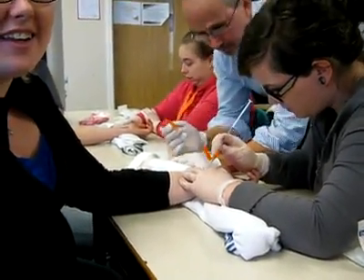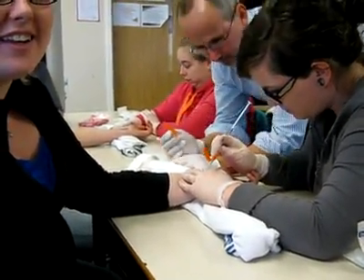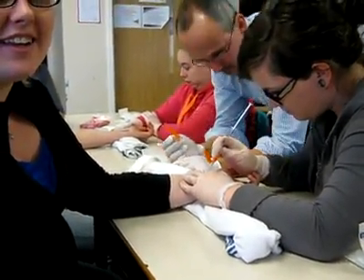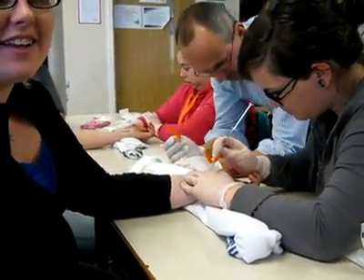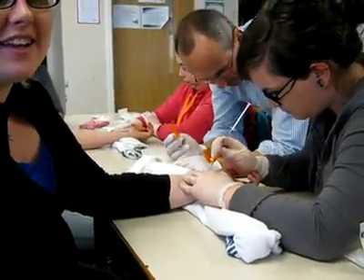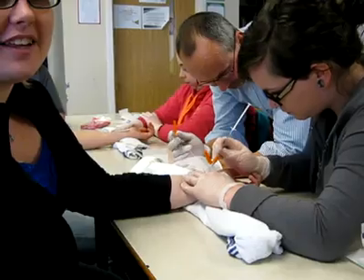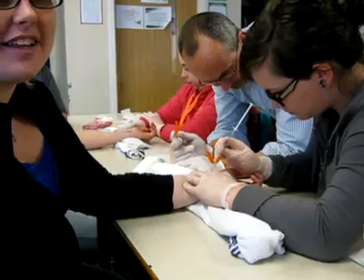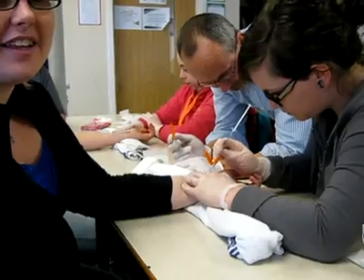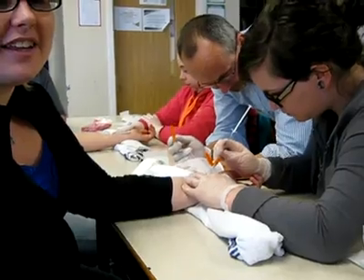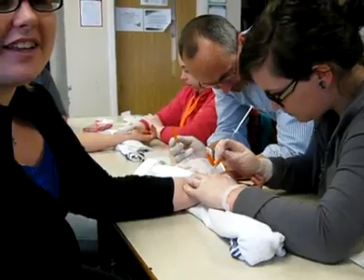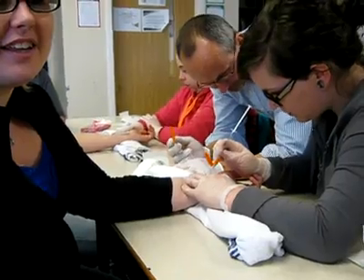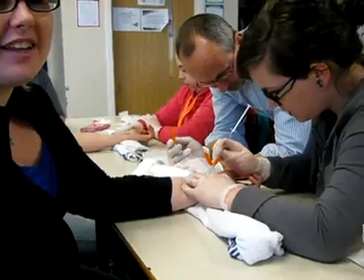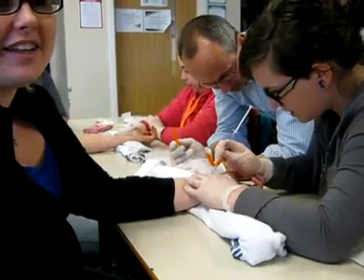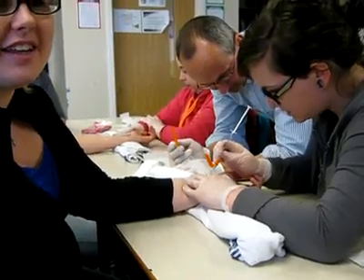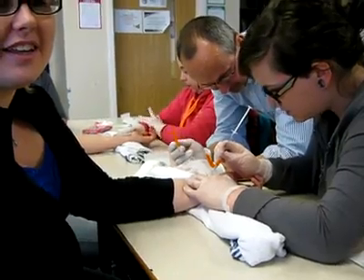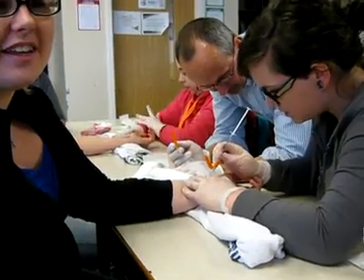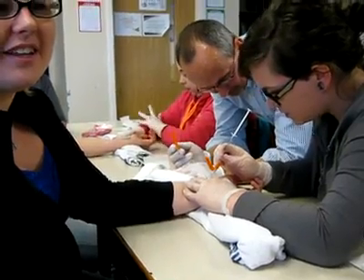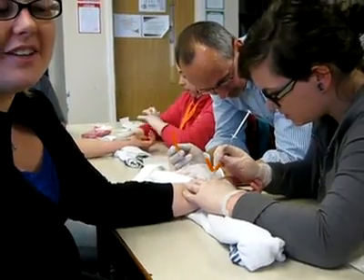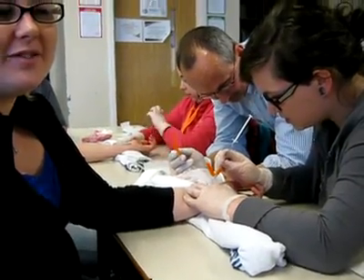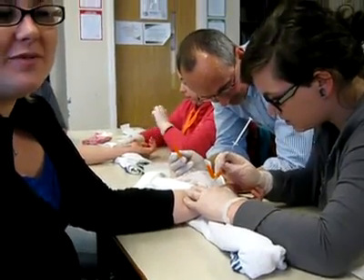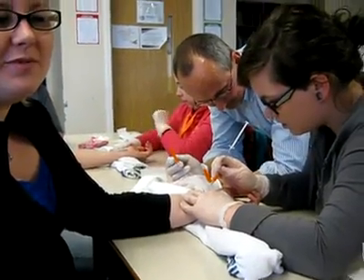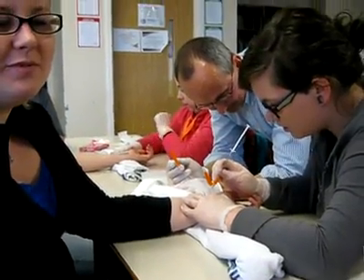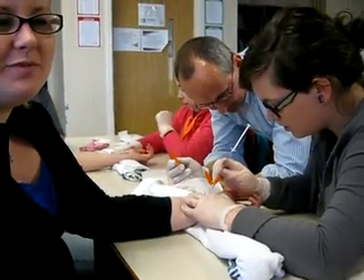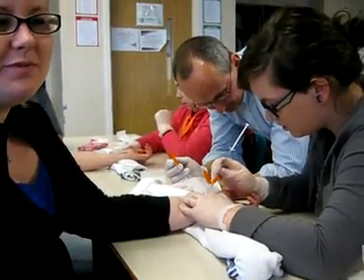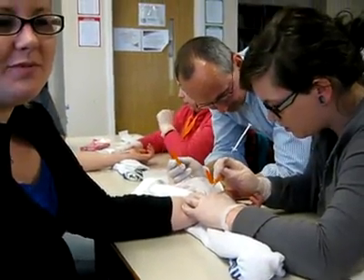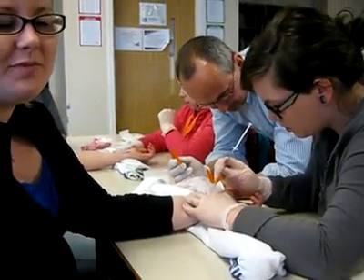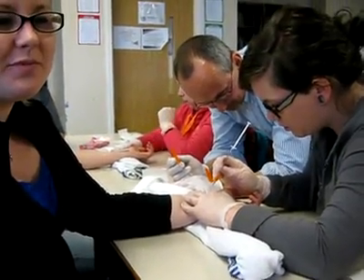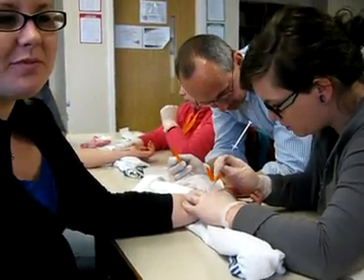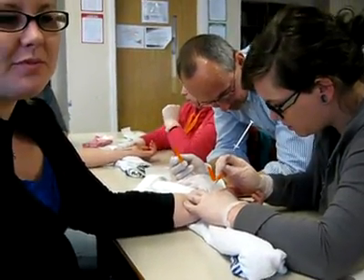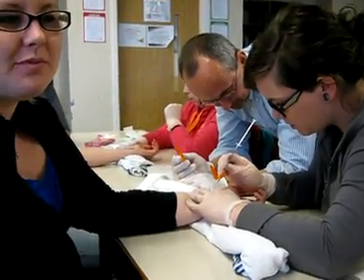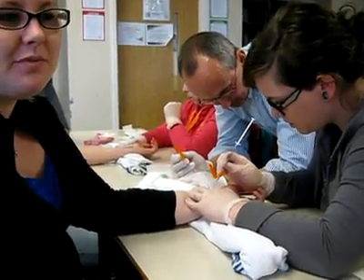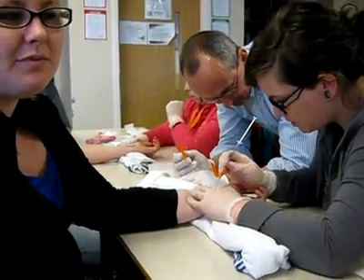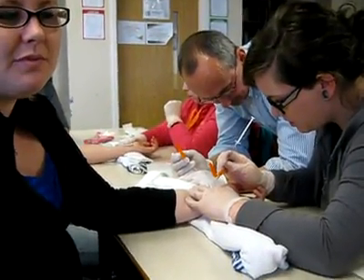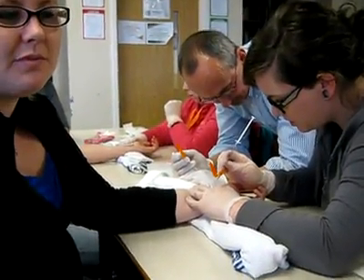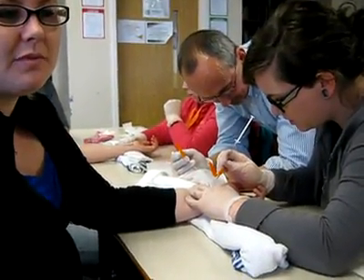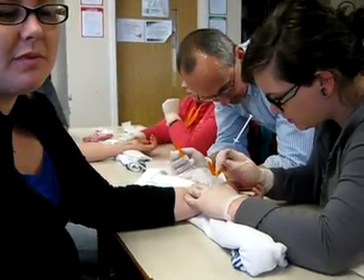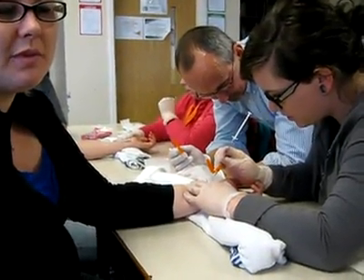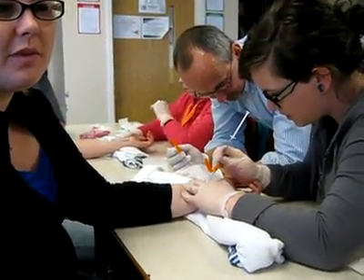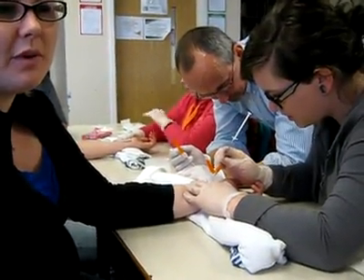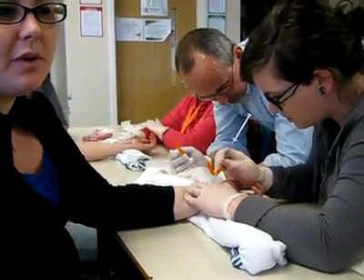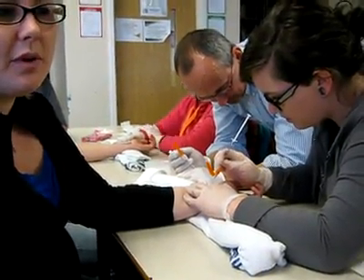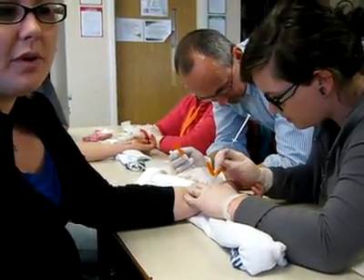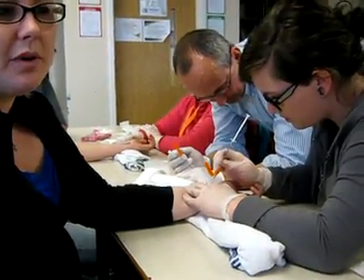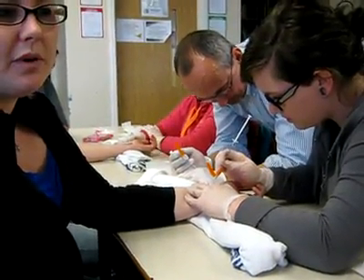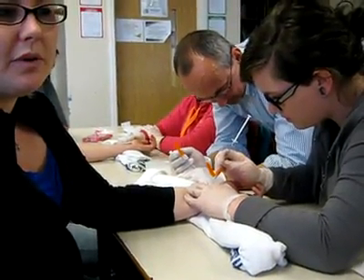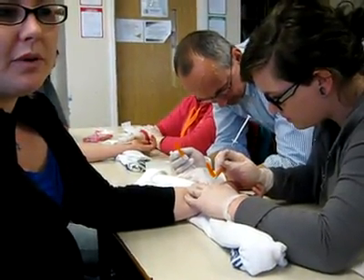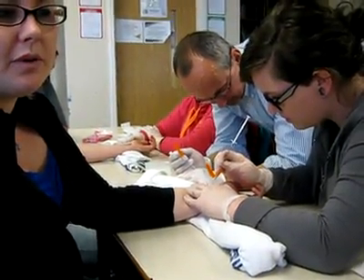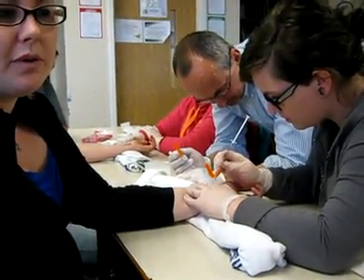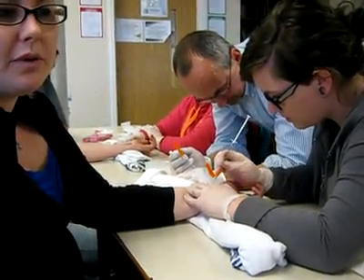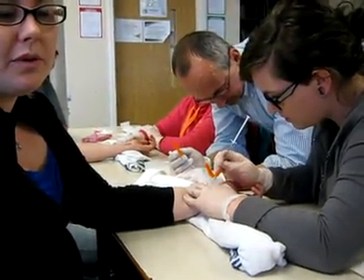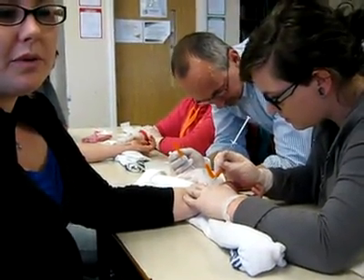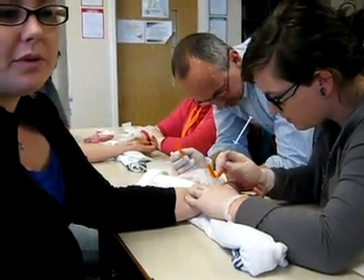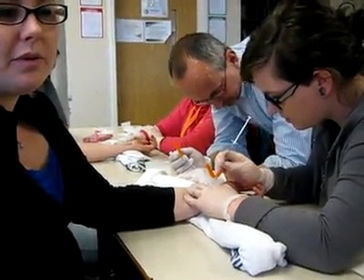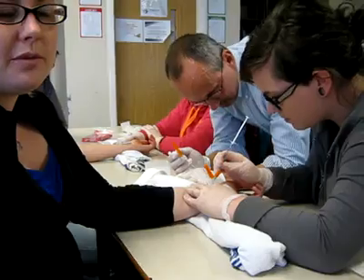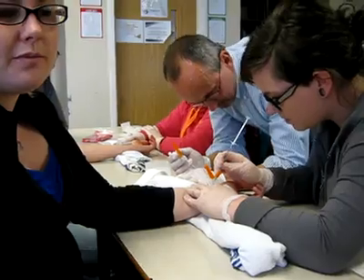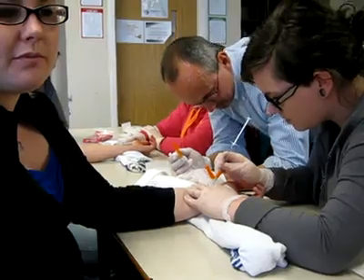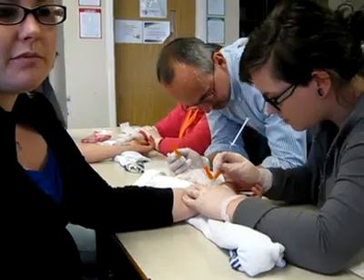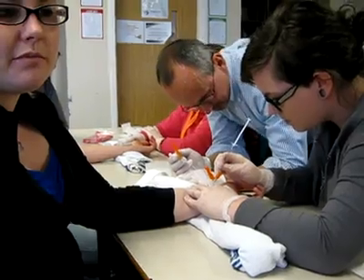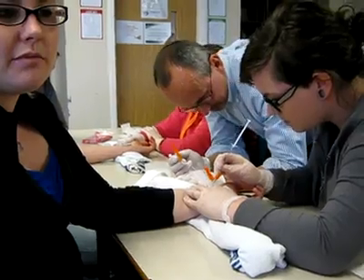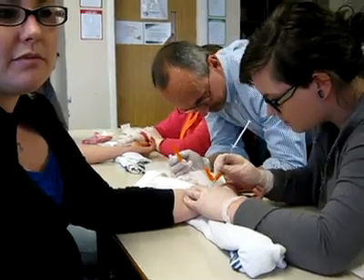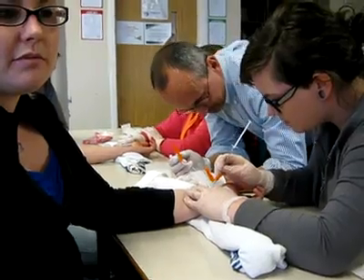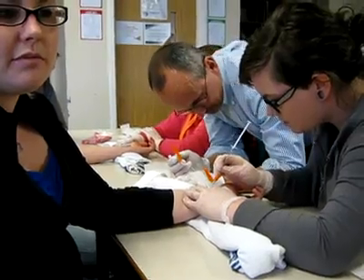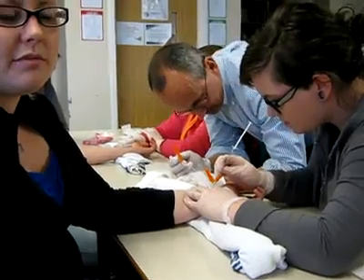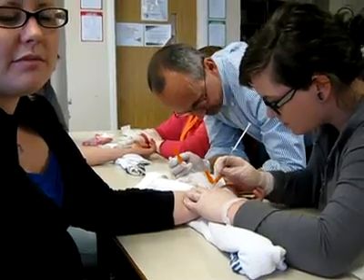Talk to your patient. When you say big breath in, that's when you puncture the skin. Deep breath in. And puncture the skin. Straight forward.